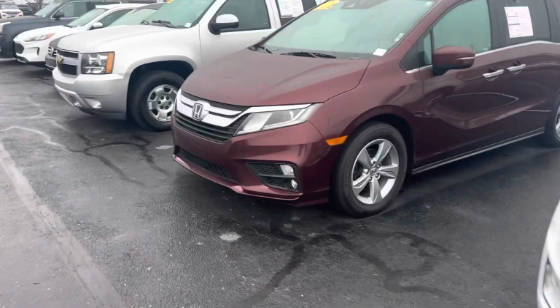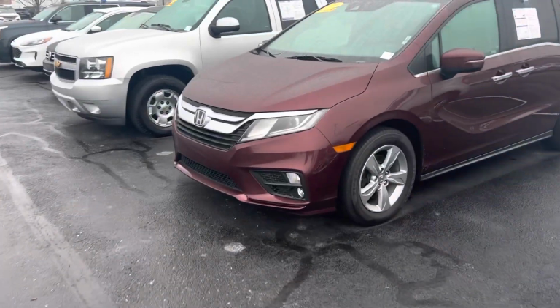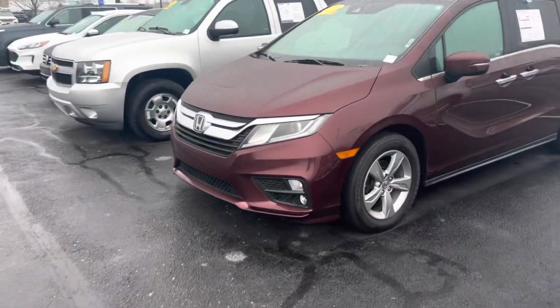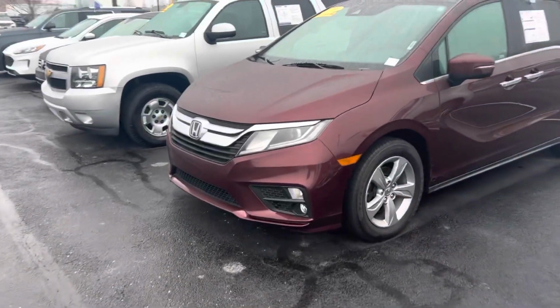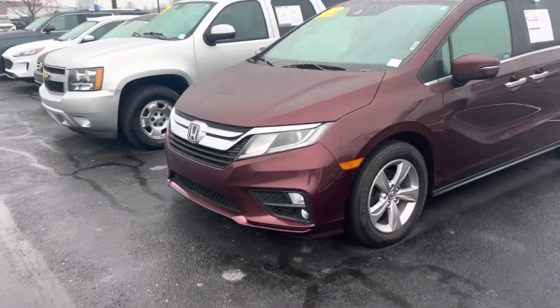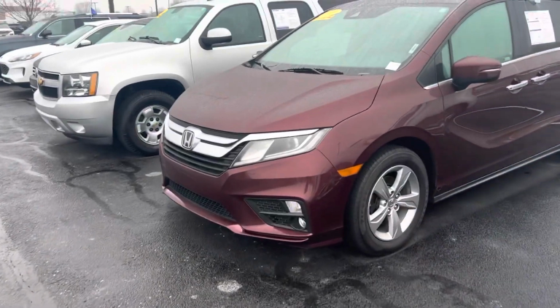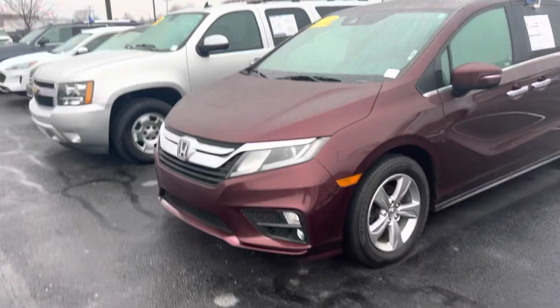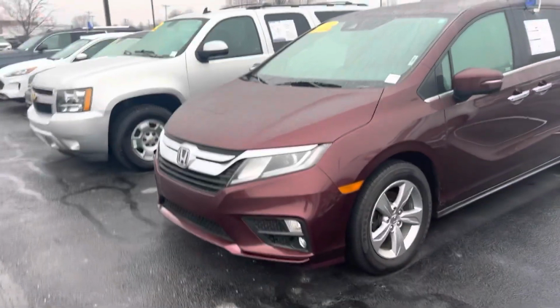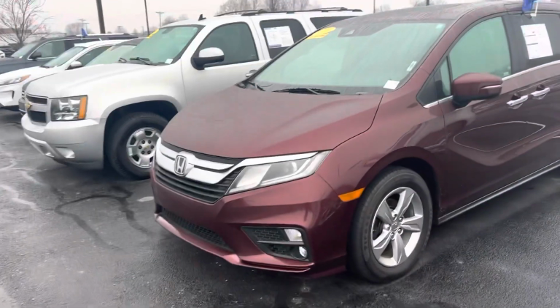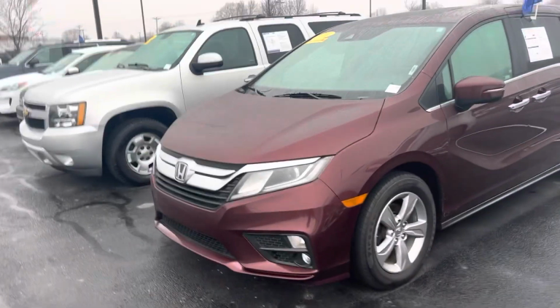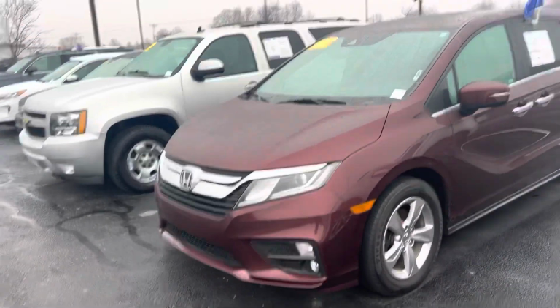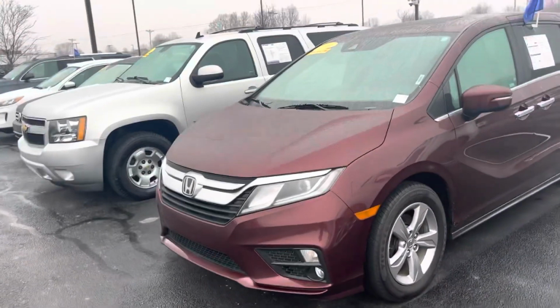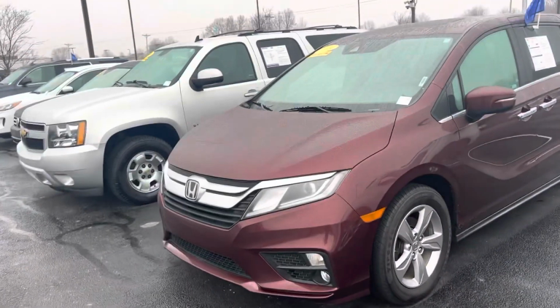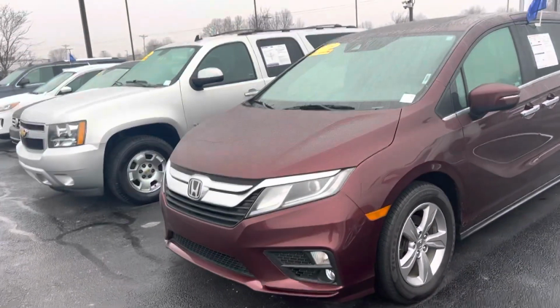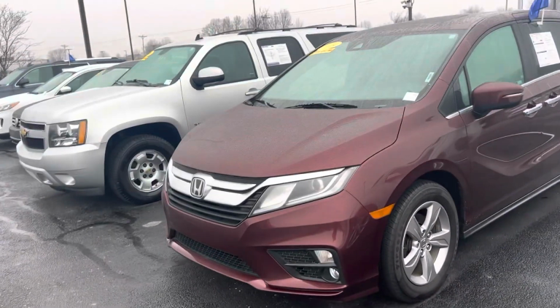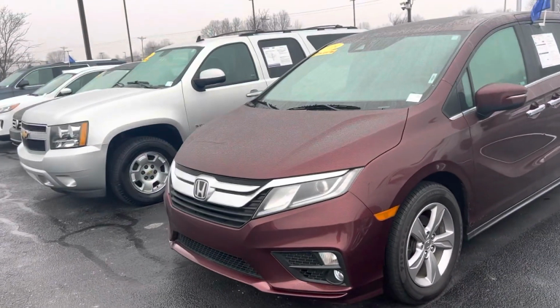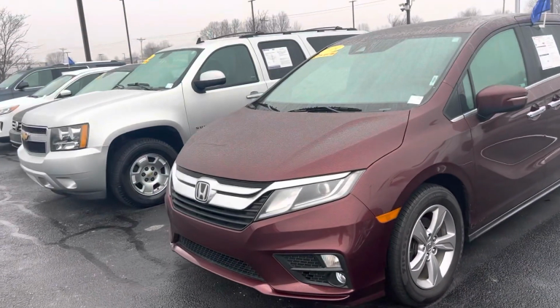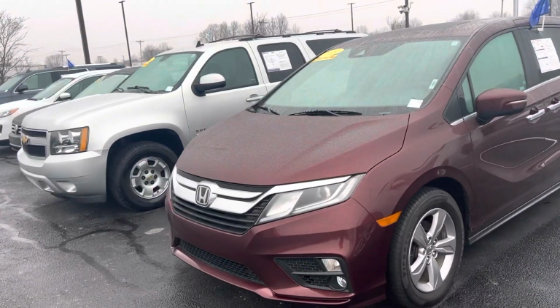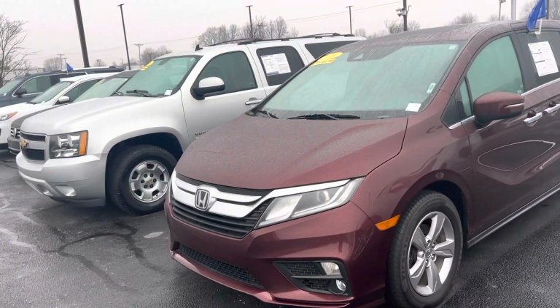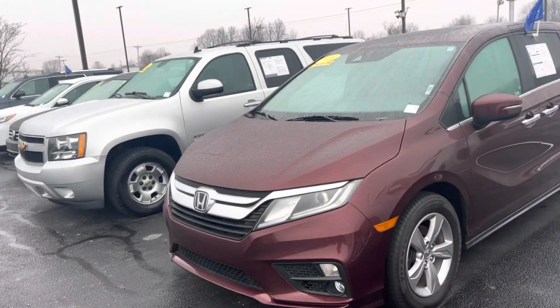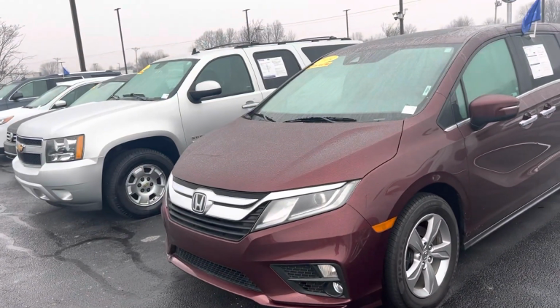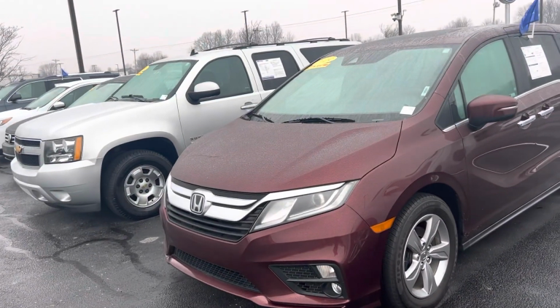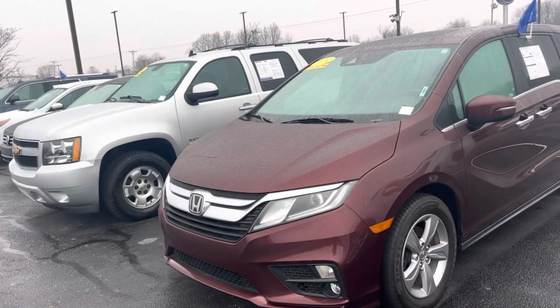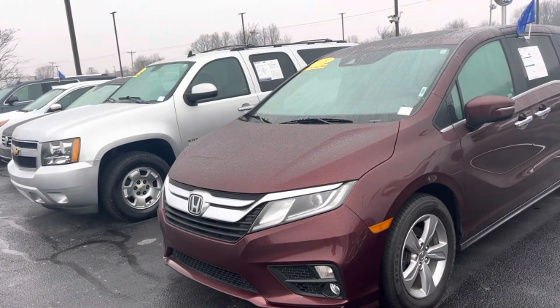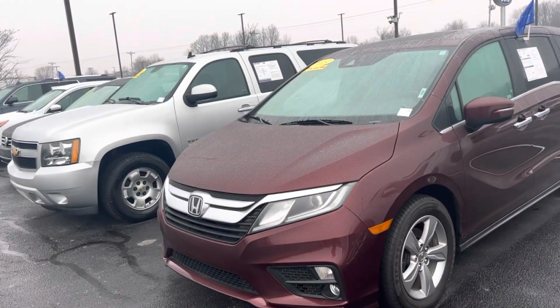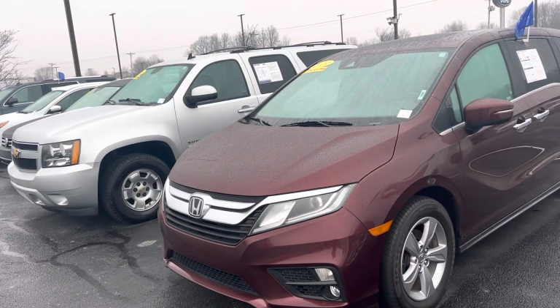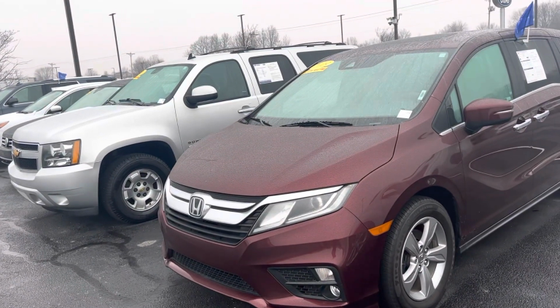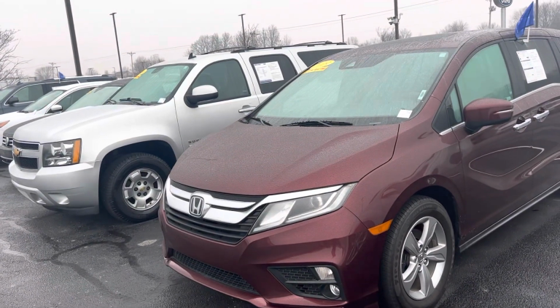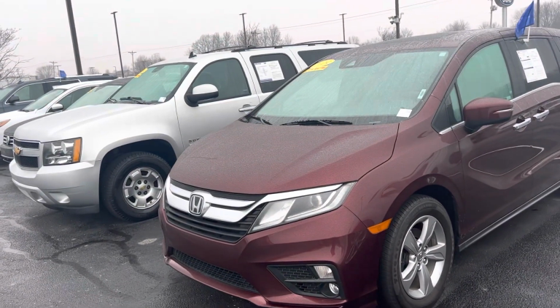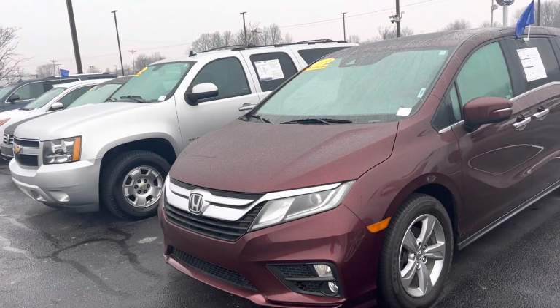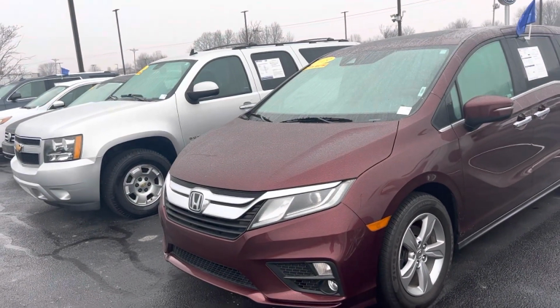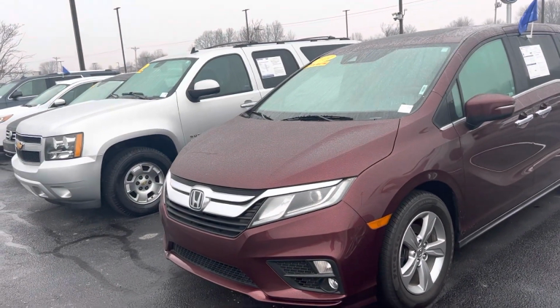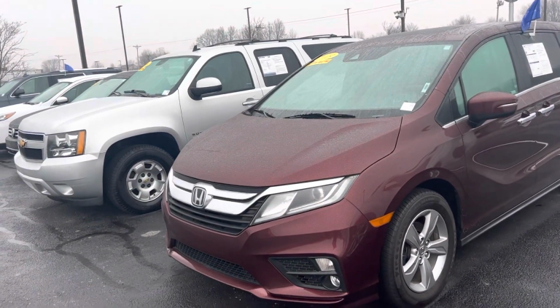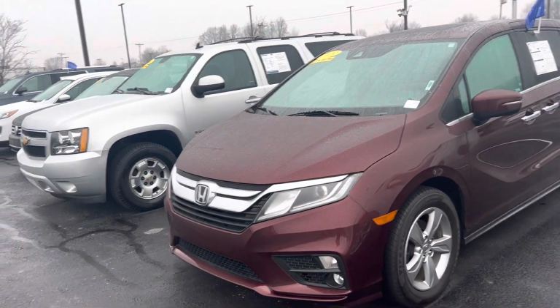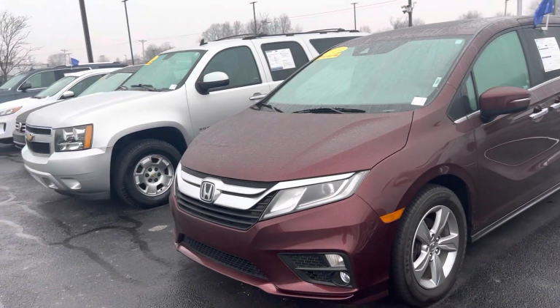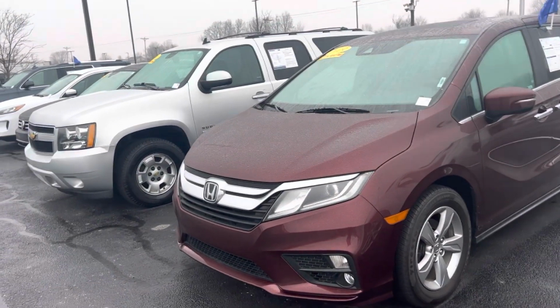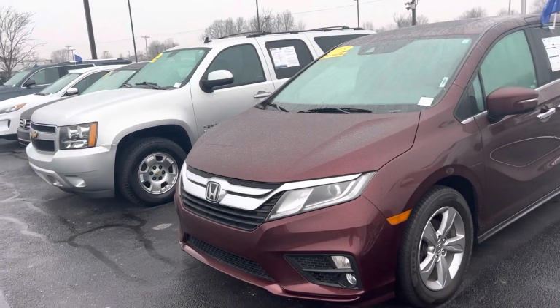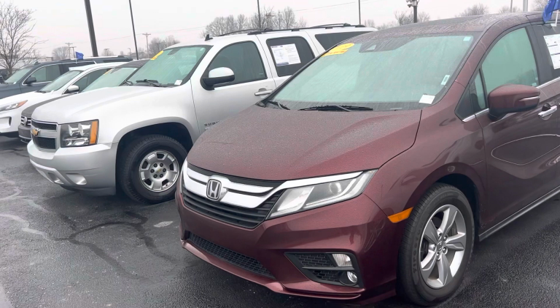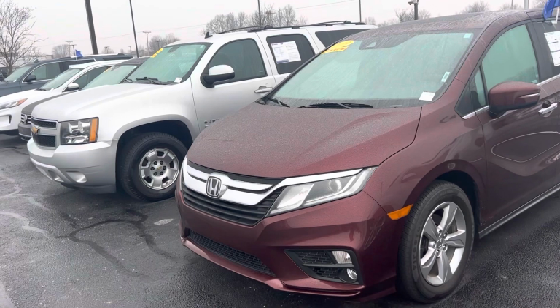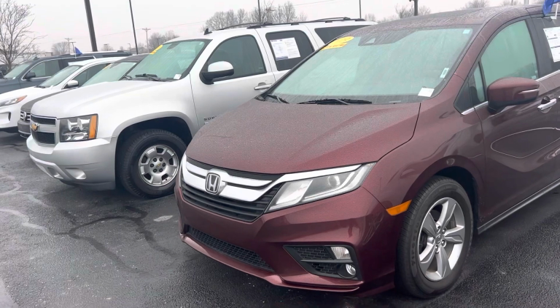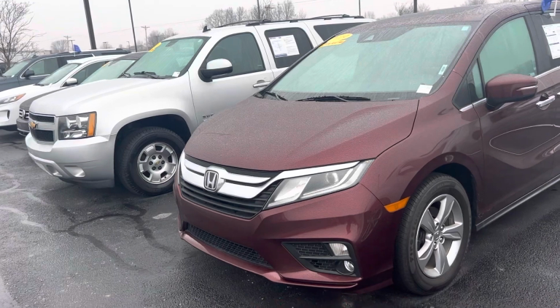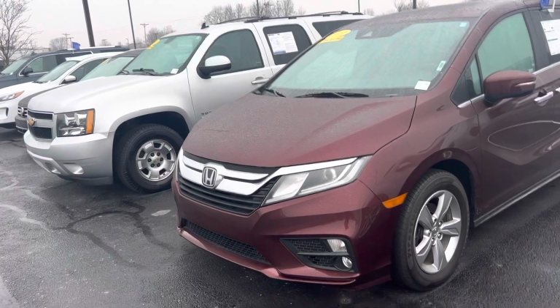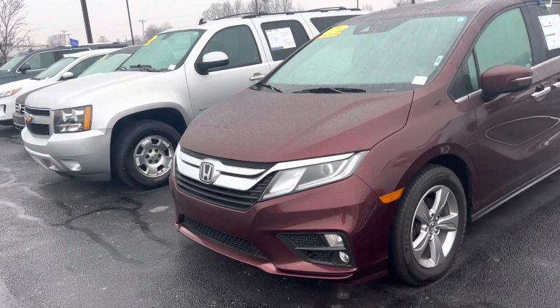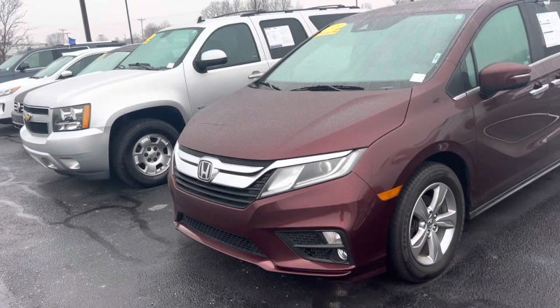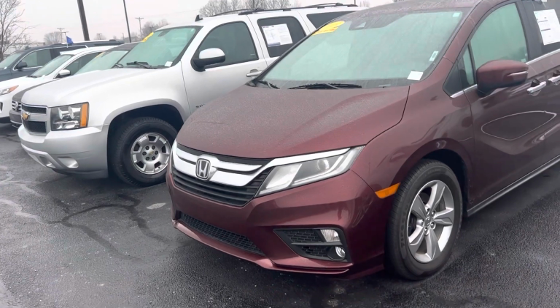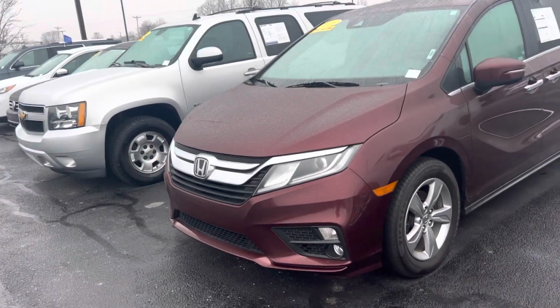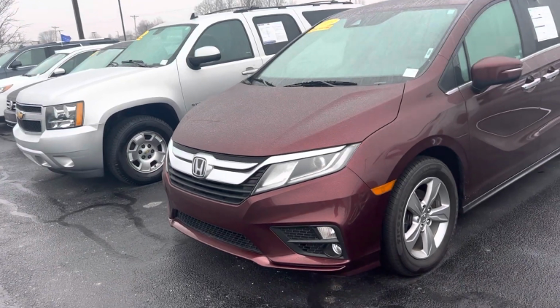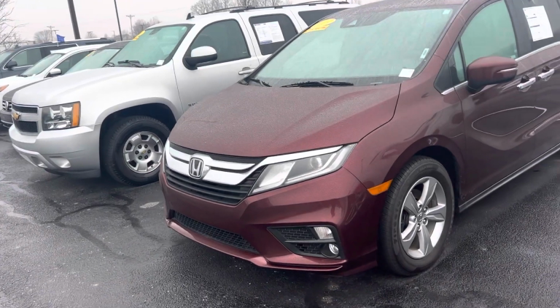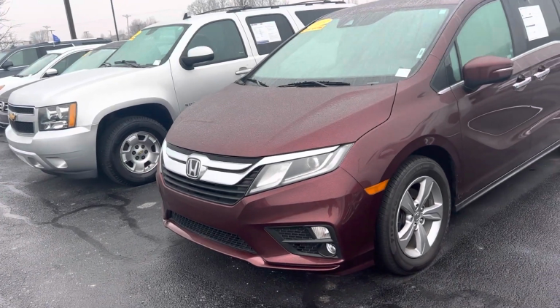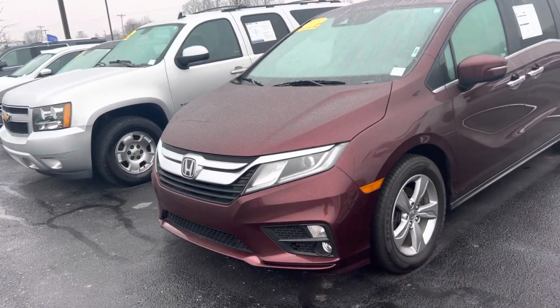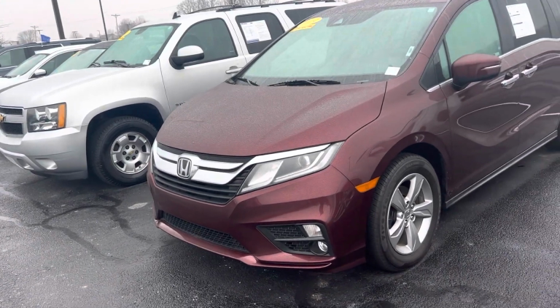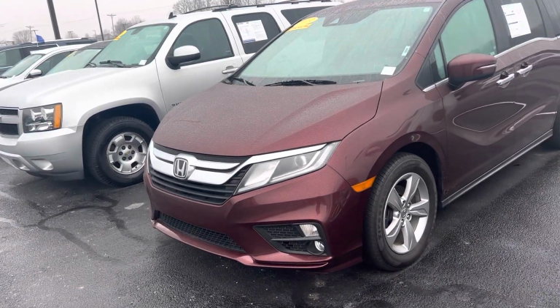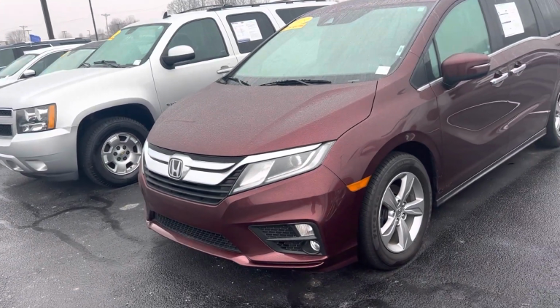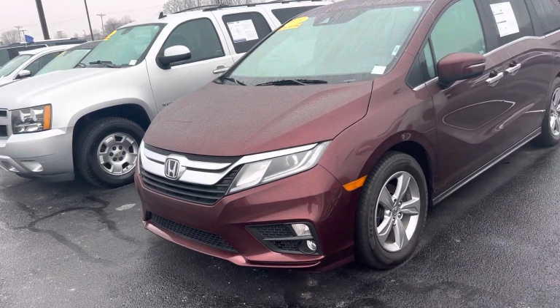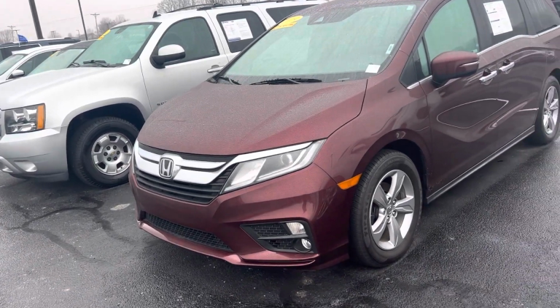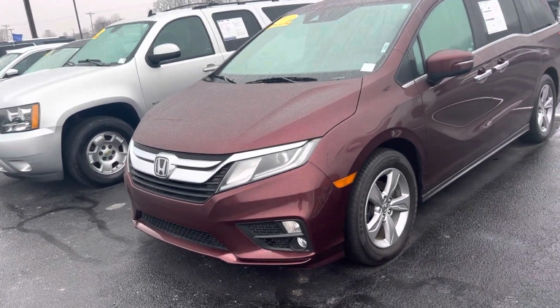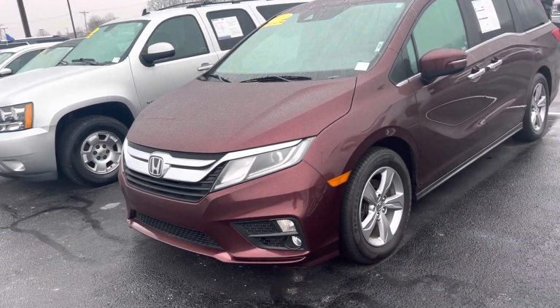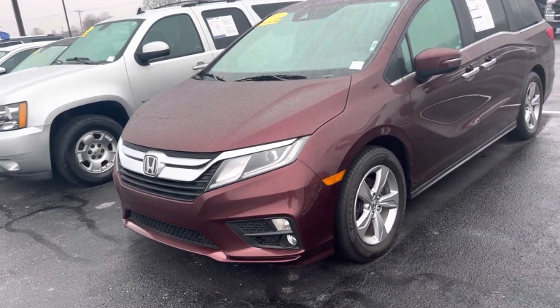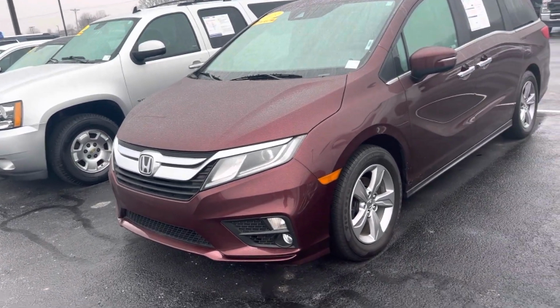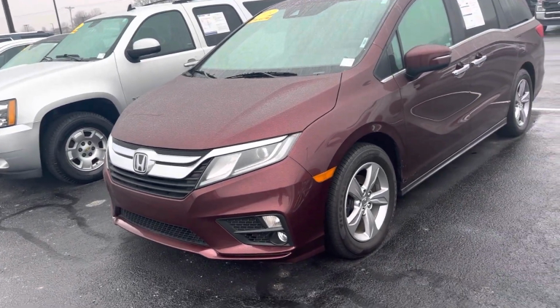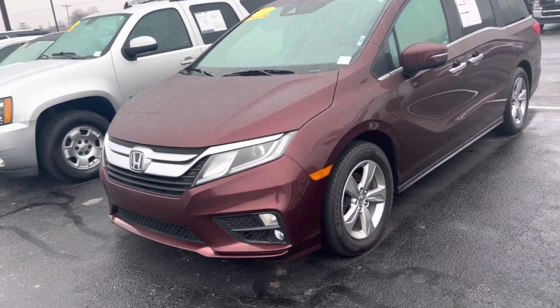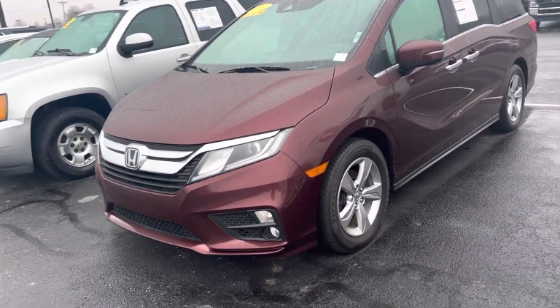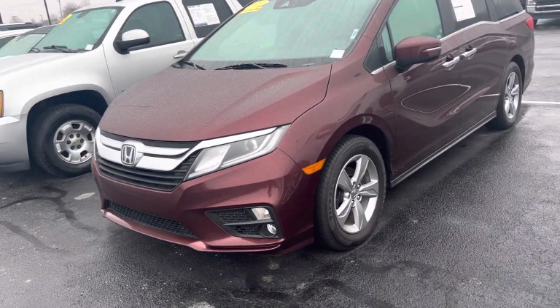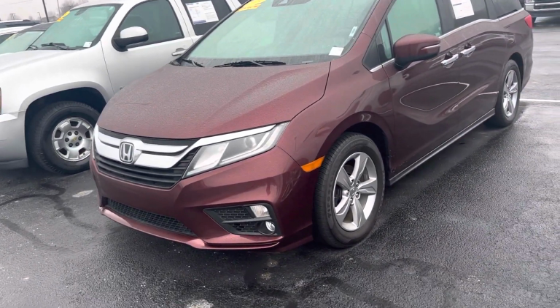Hi, my name is Mike Starnes at Bill S. Ford. I'm going to do a quick walk-around video on this 2019 Honda Odyssey that you had inquired on last night.